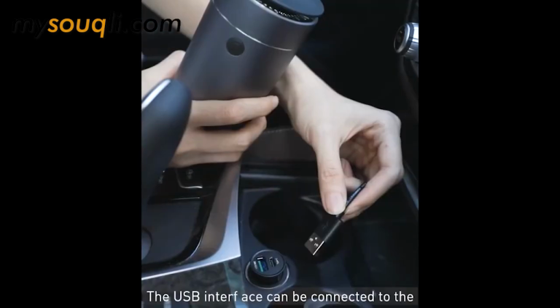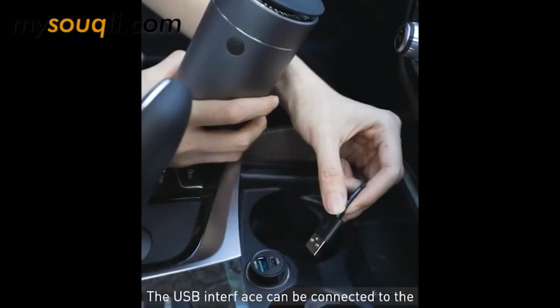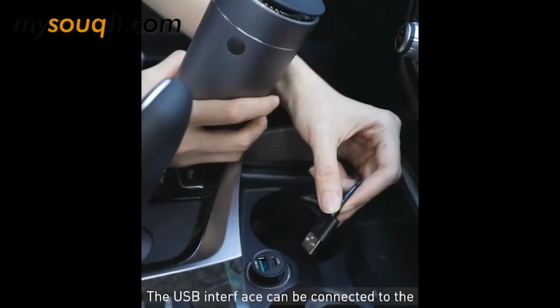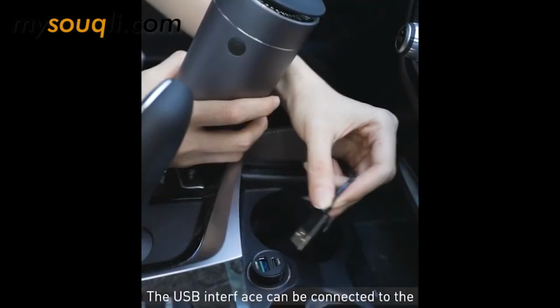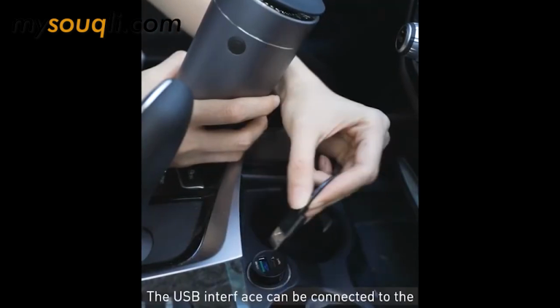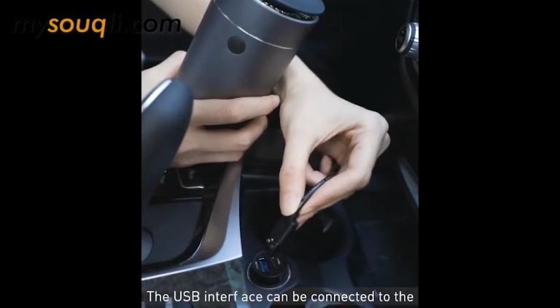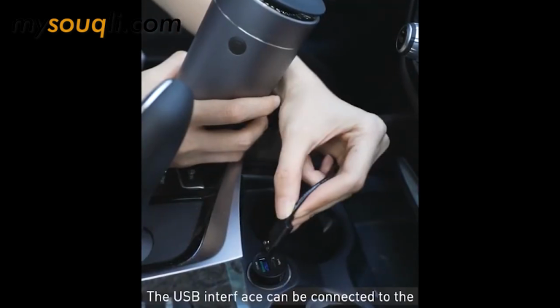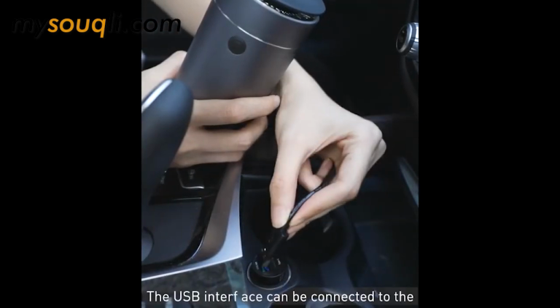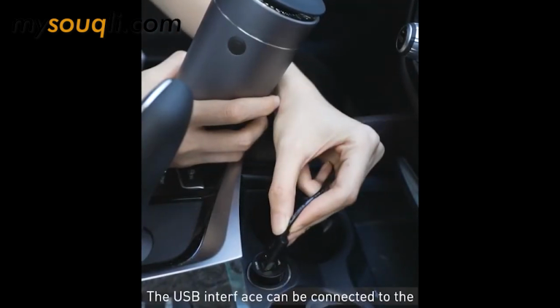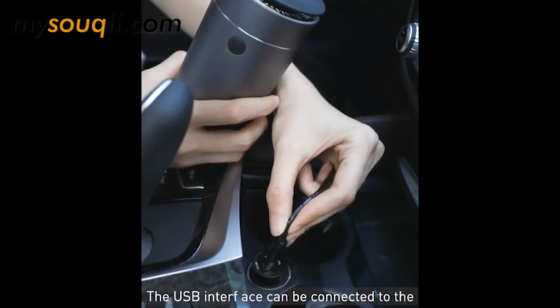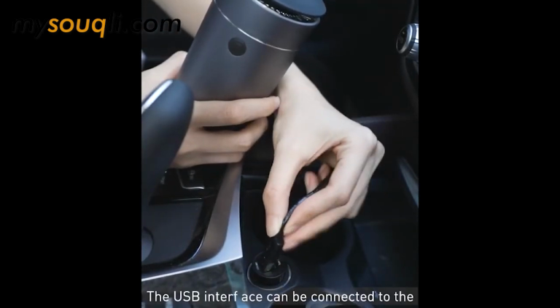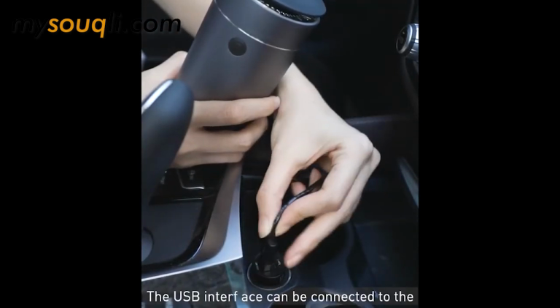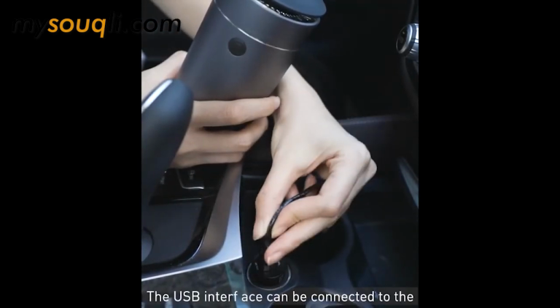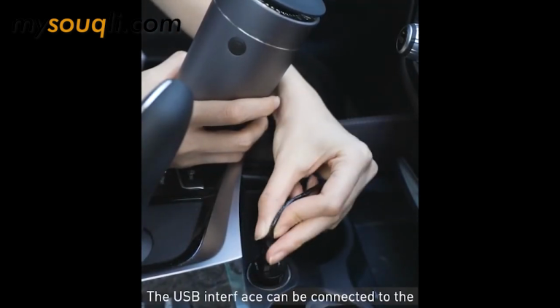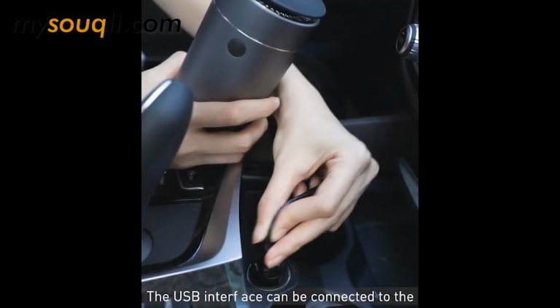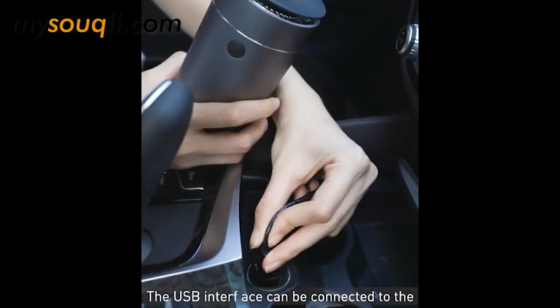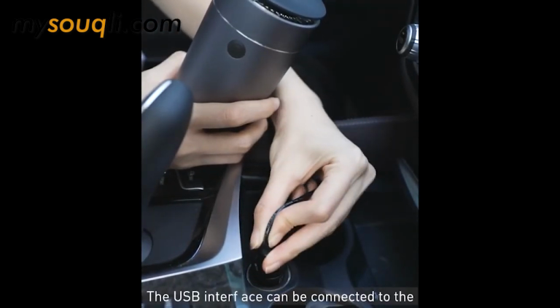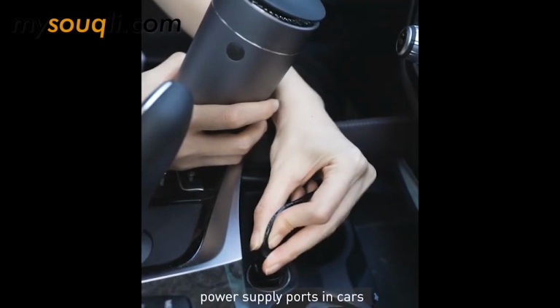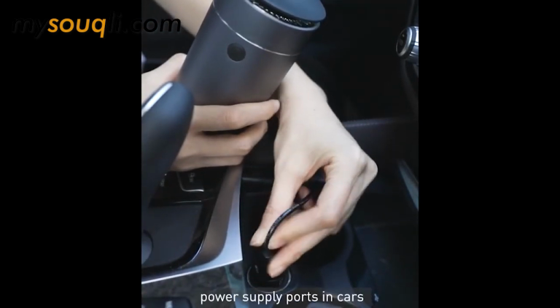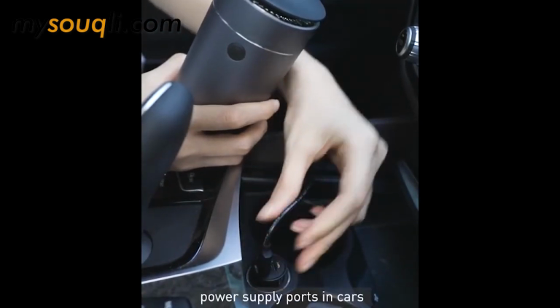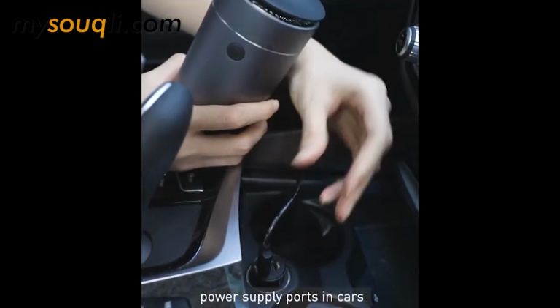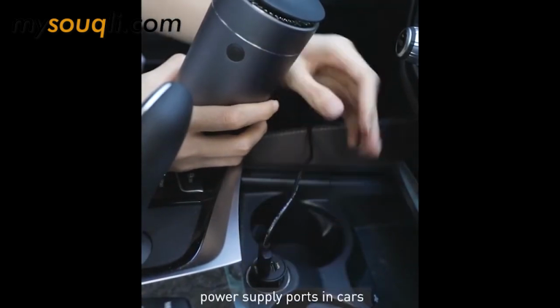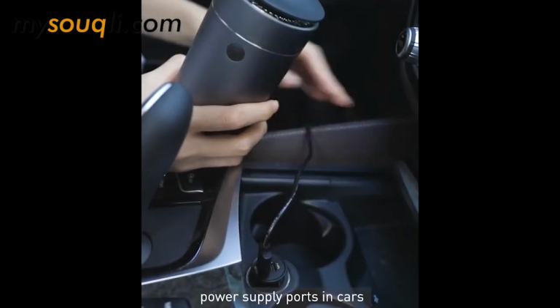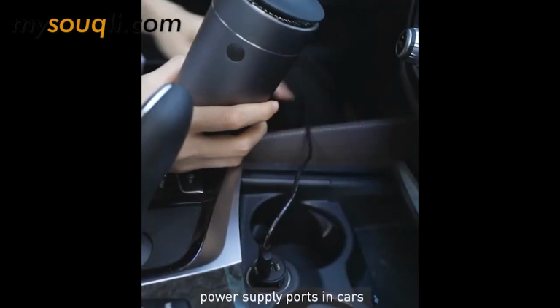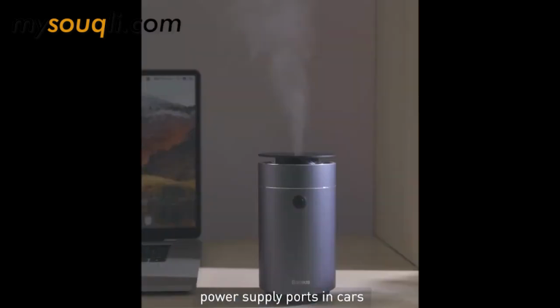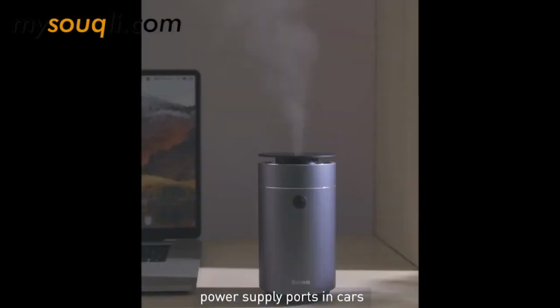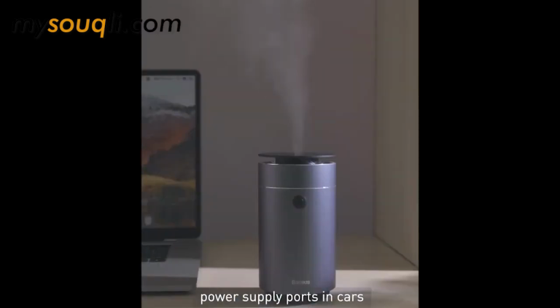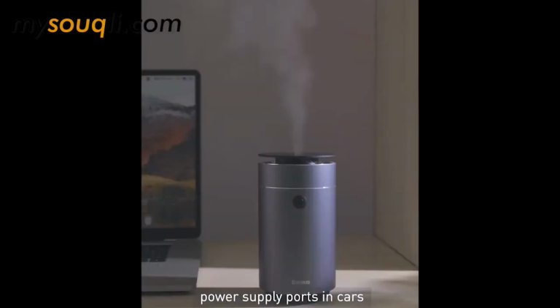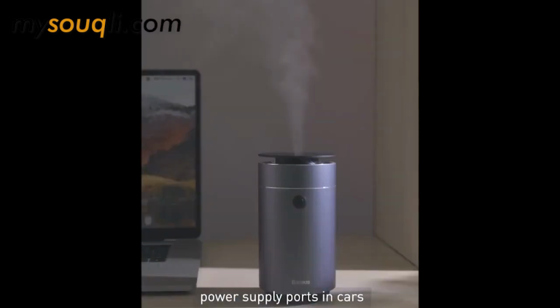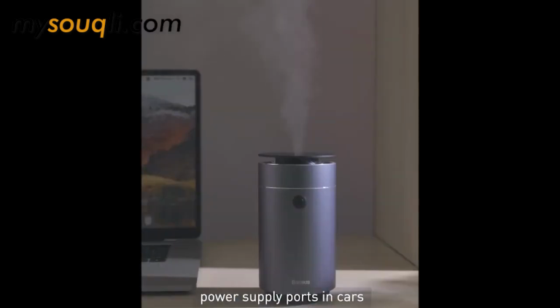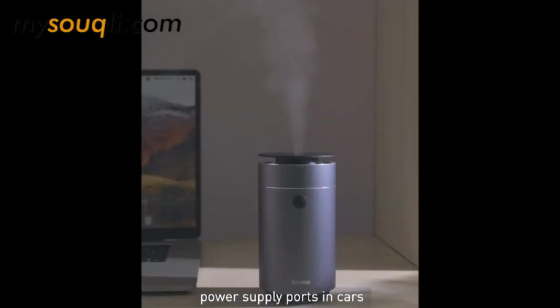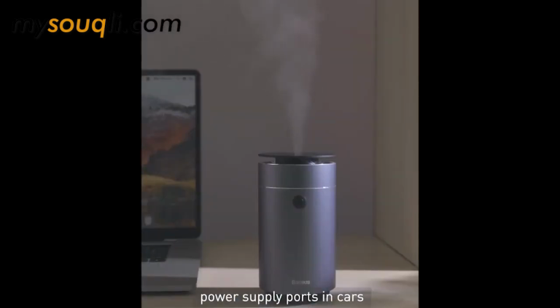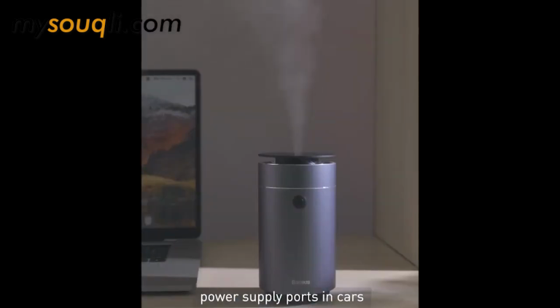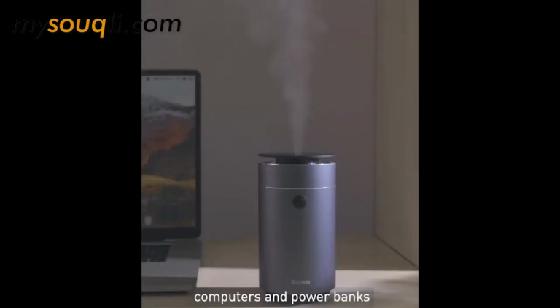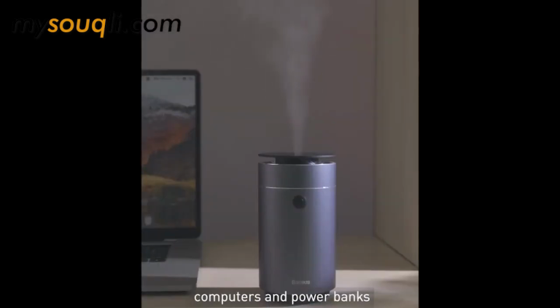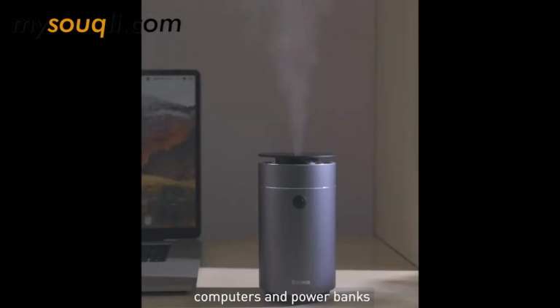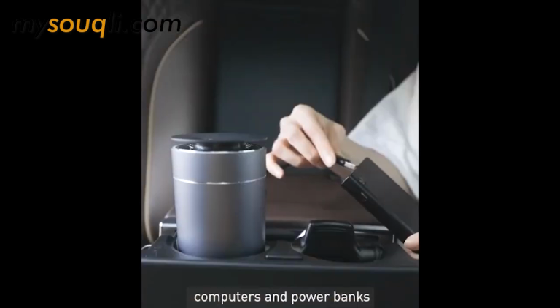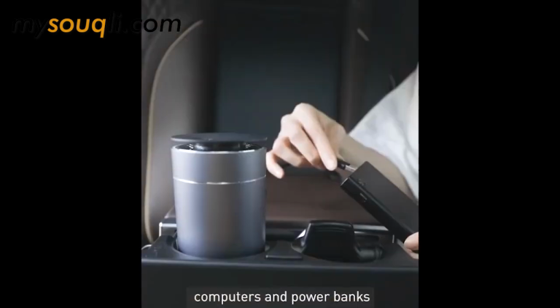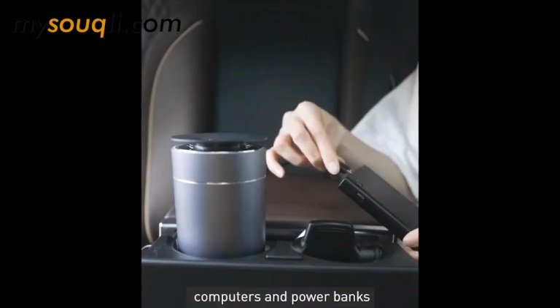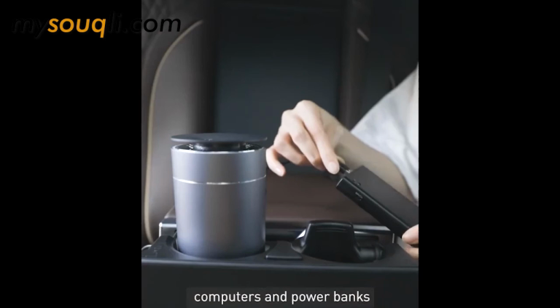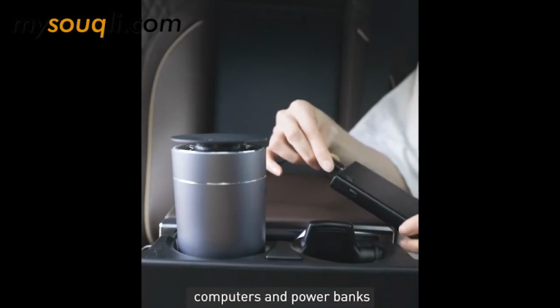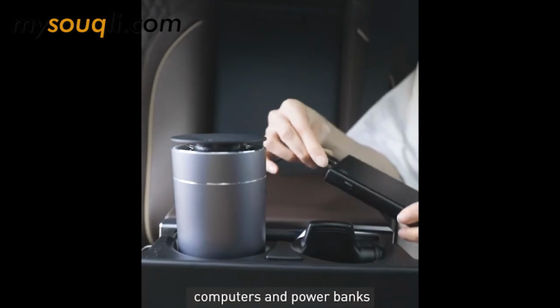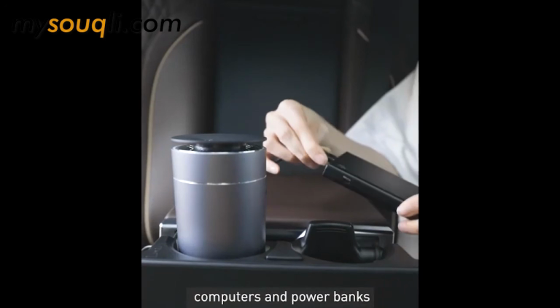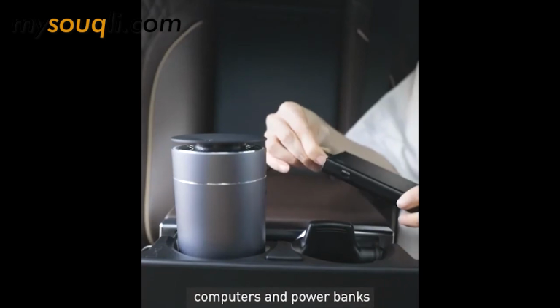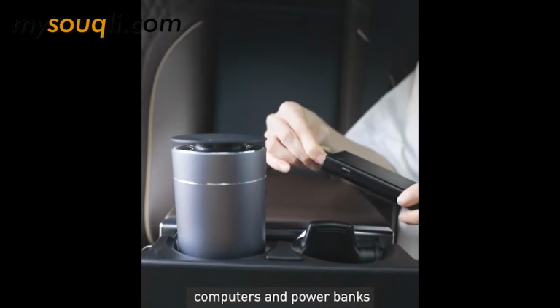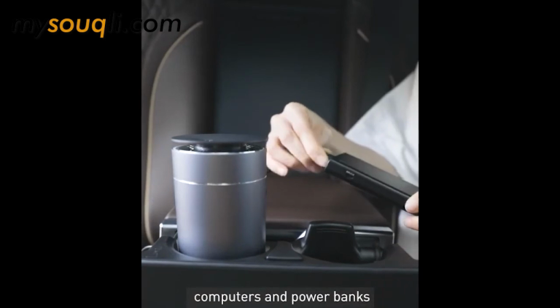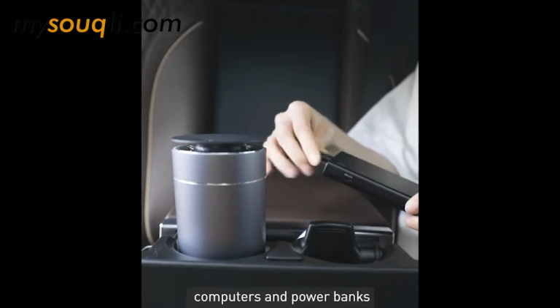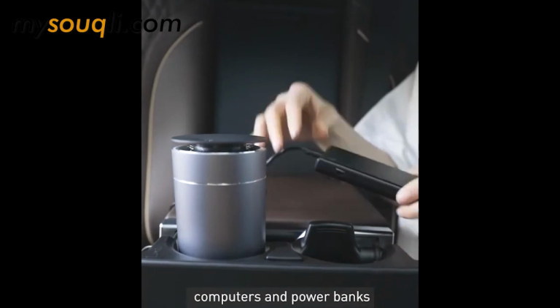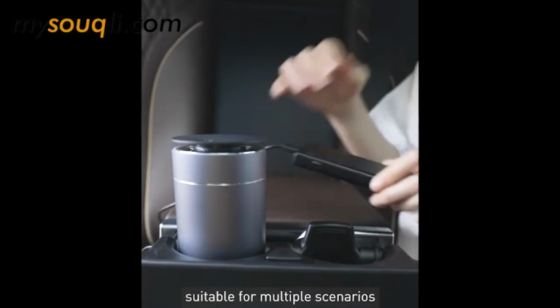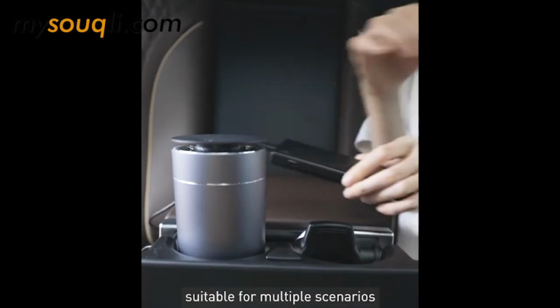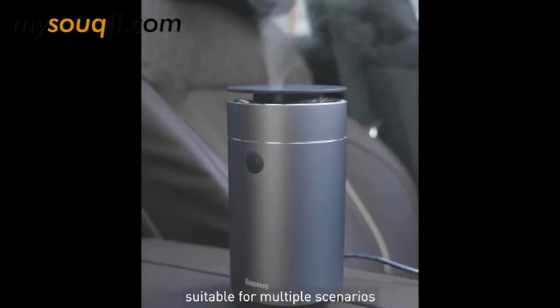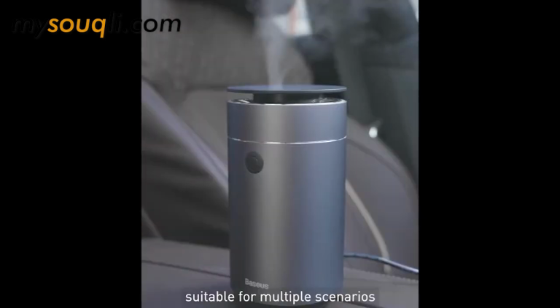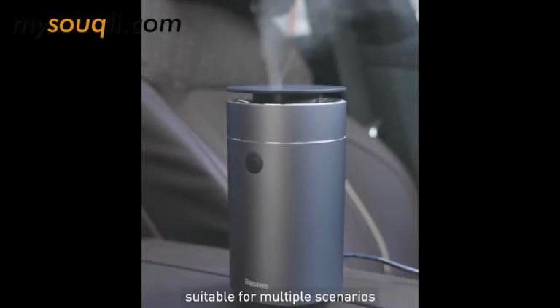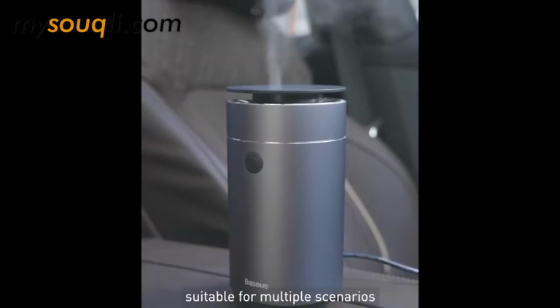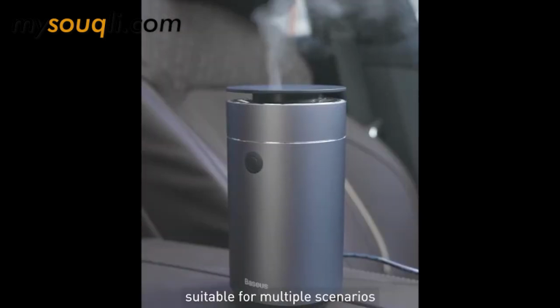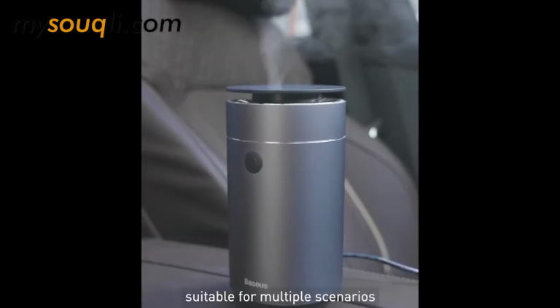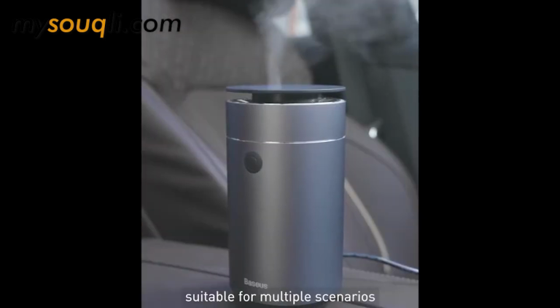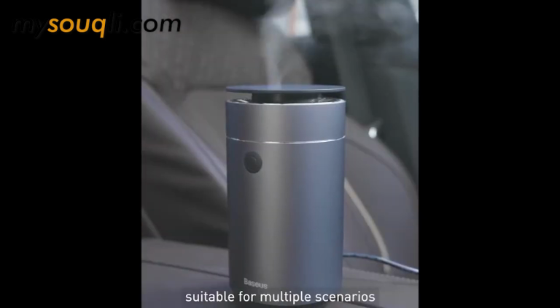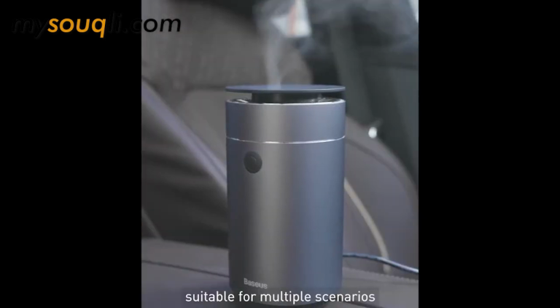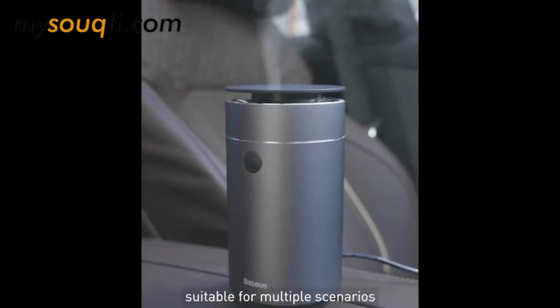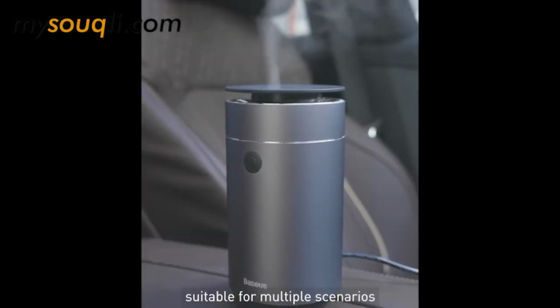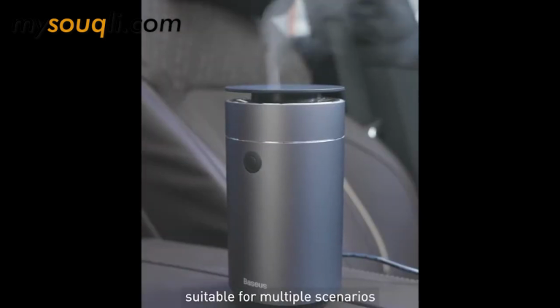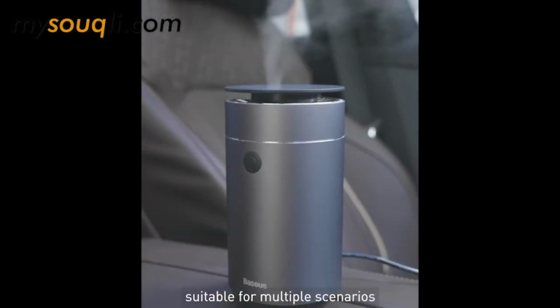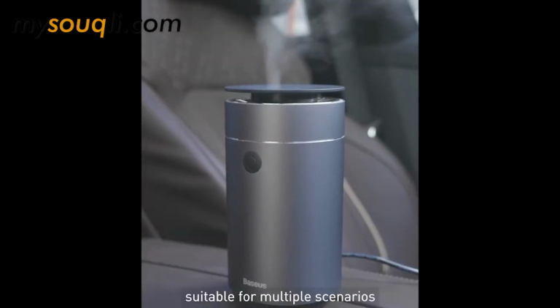The USB interface can be connected to power supply ports in cars, computers, and power banks, suitable for multiple scenarios.